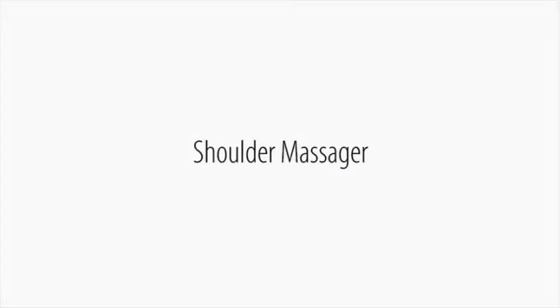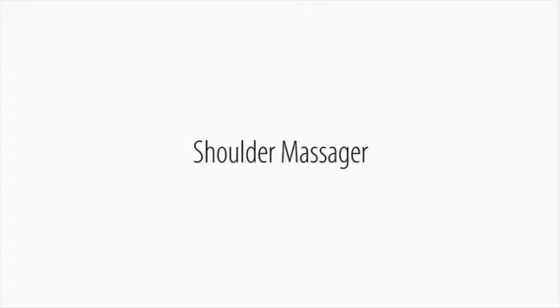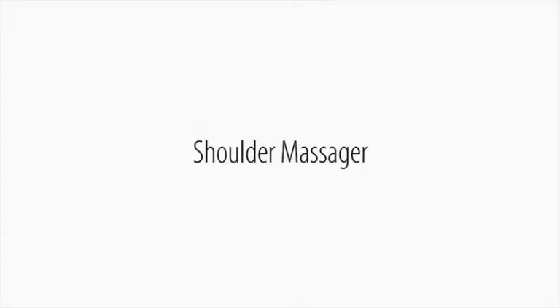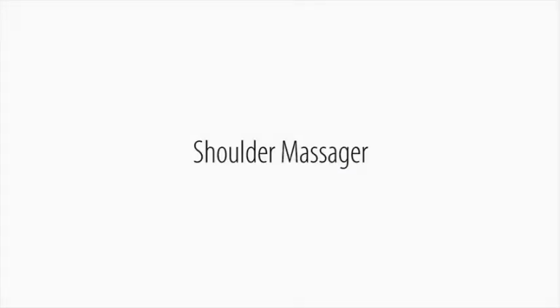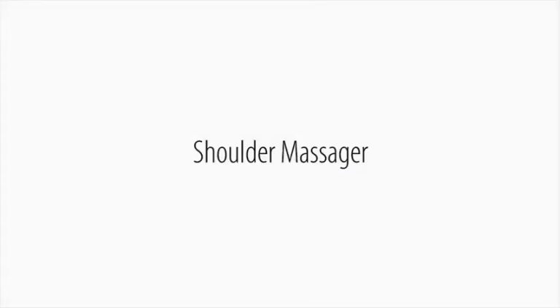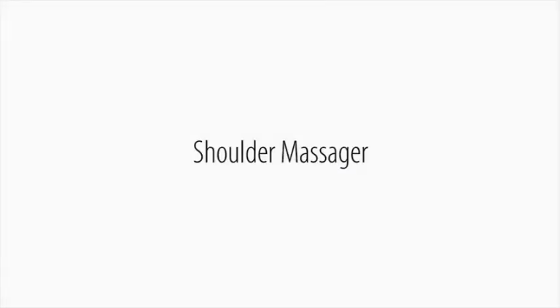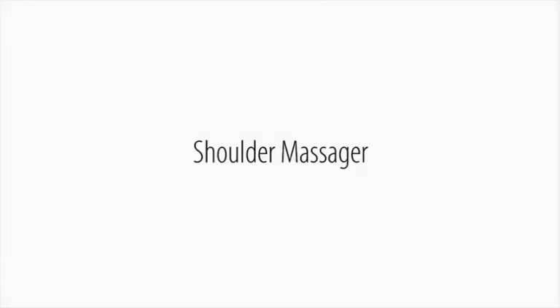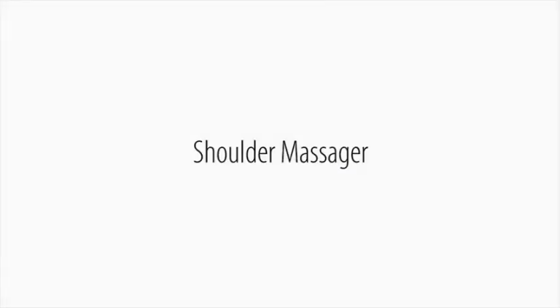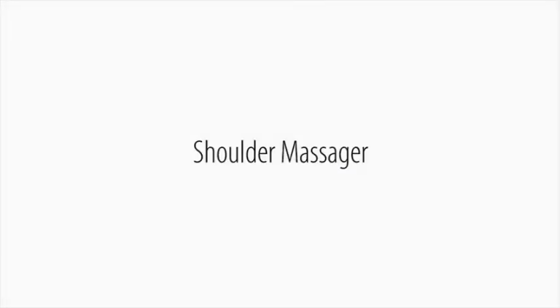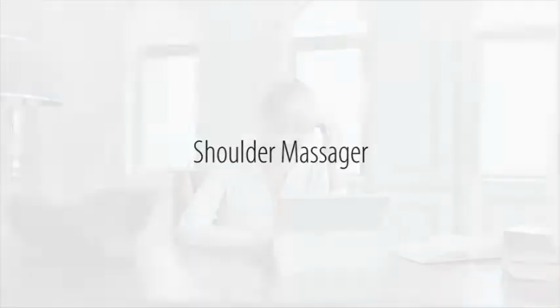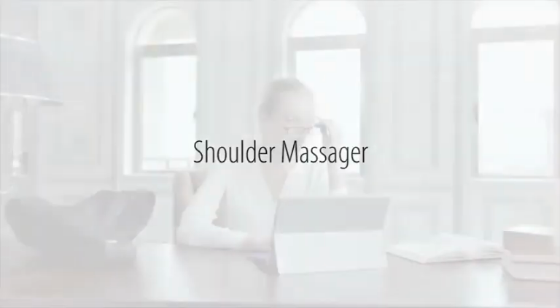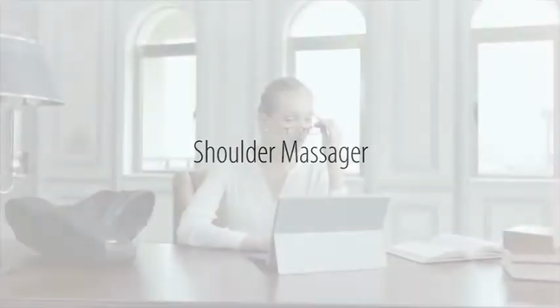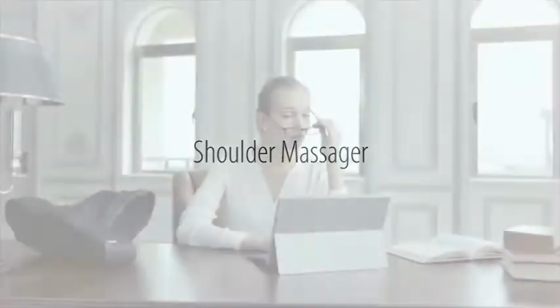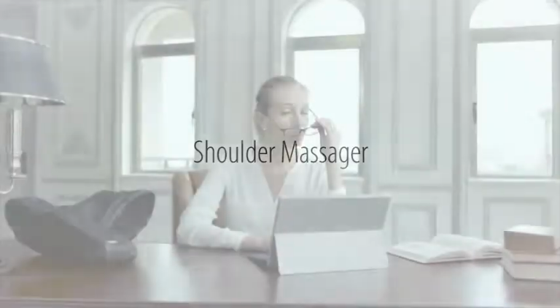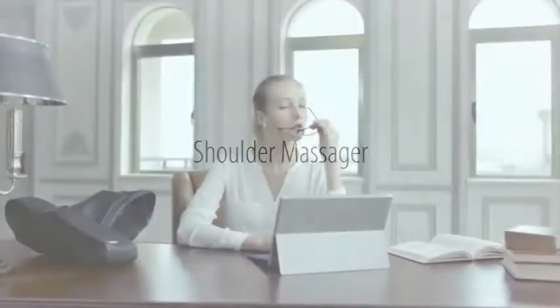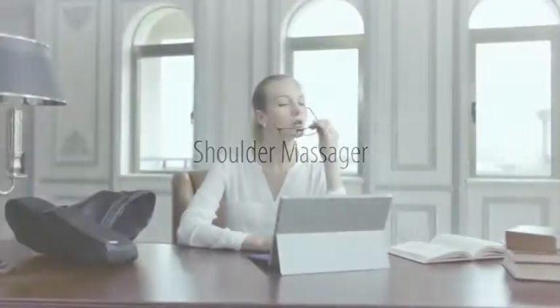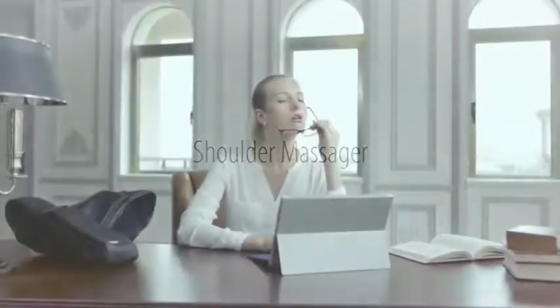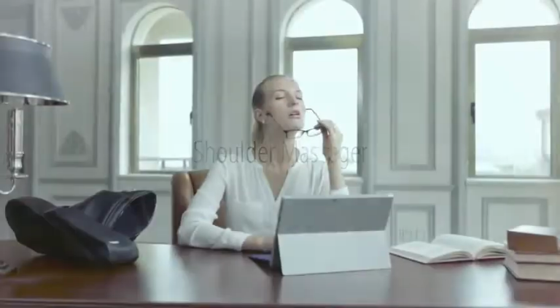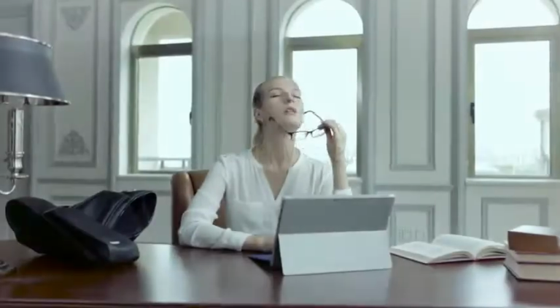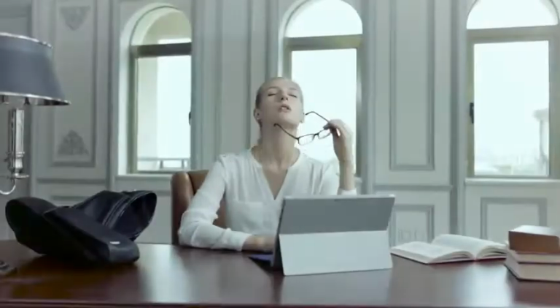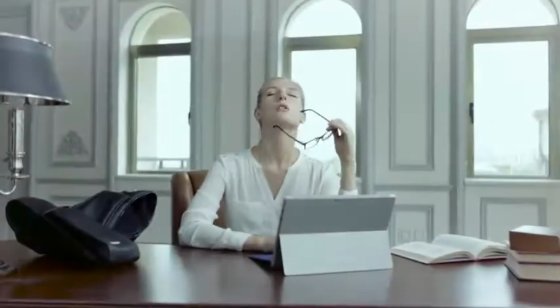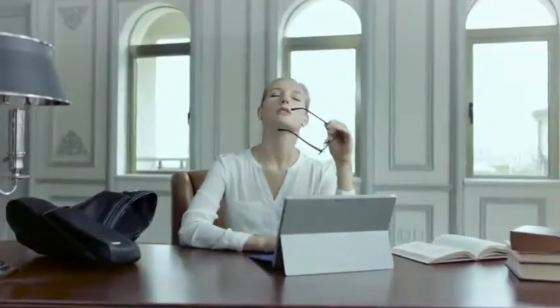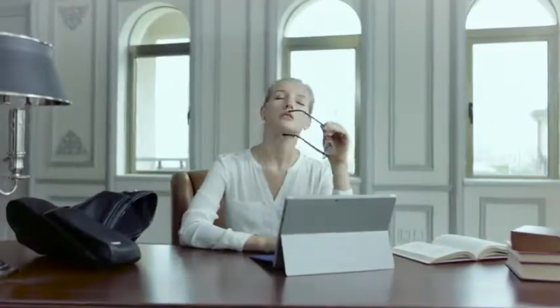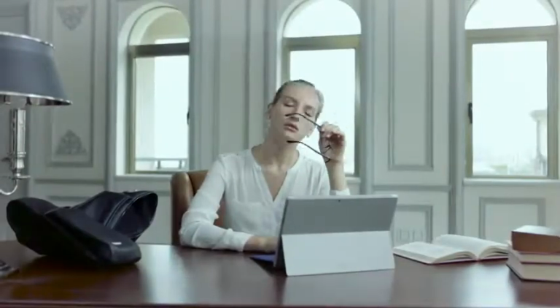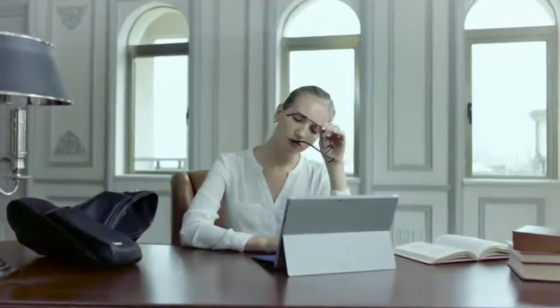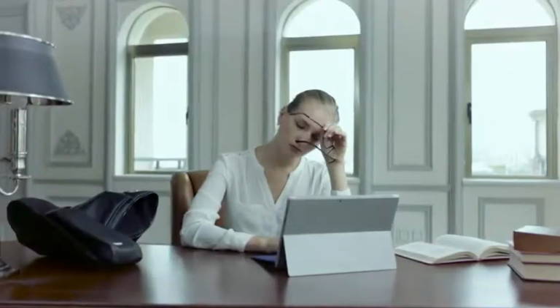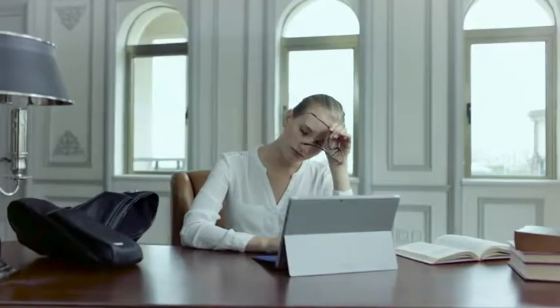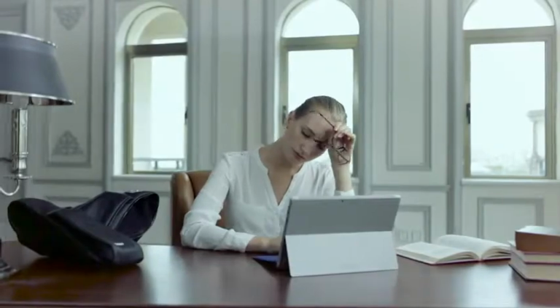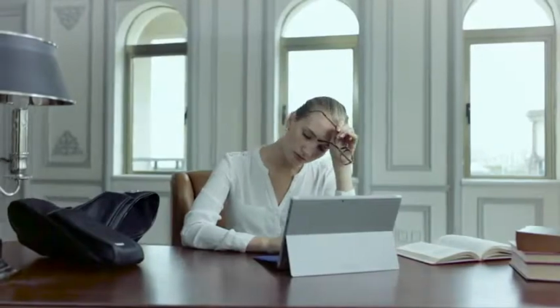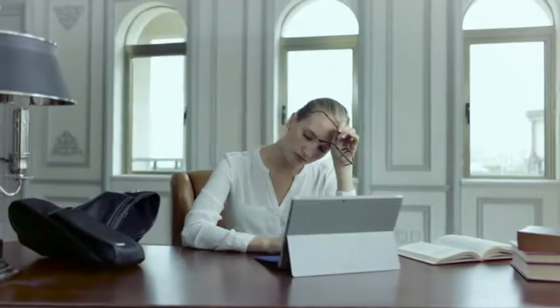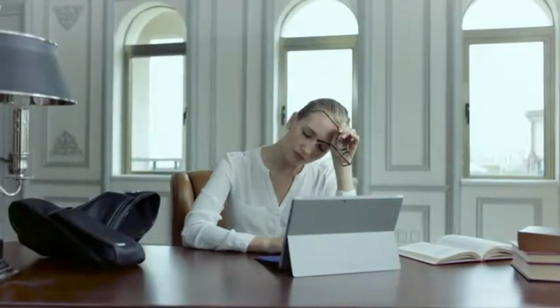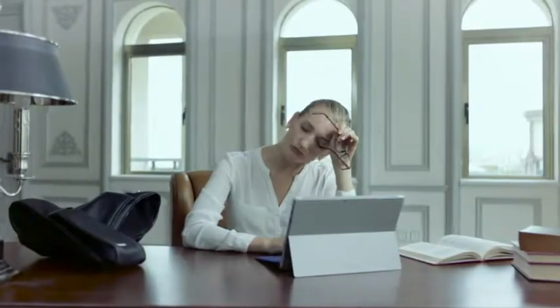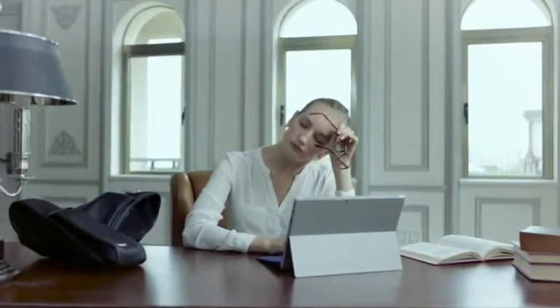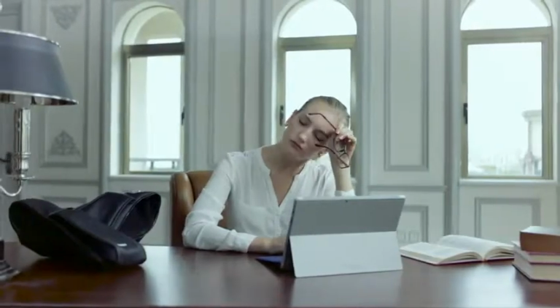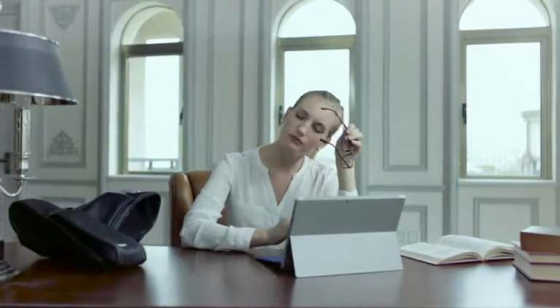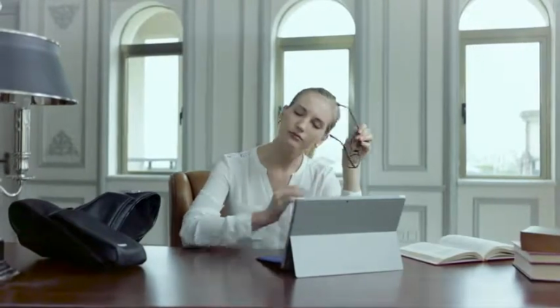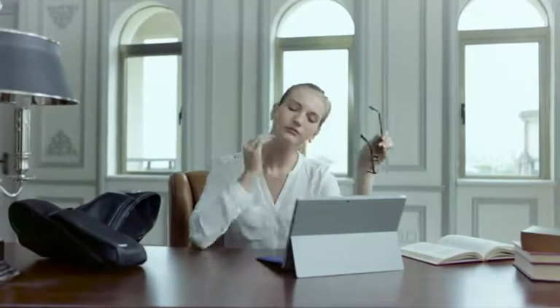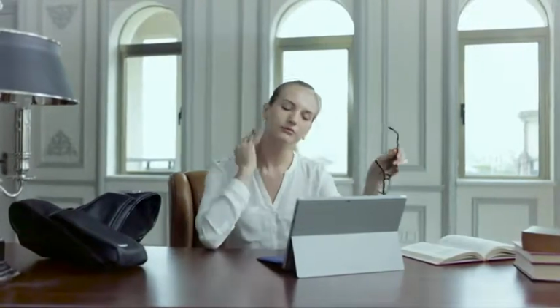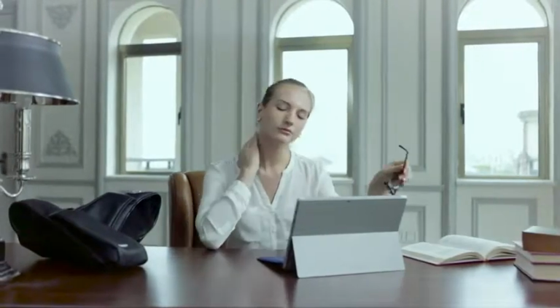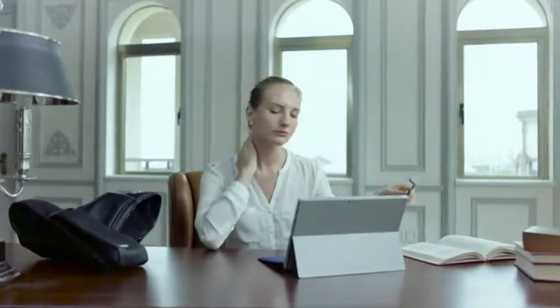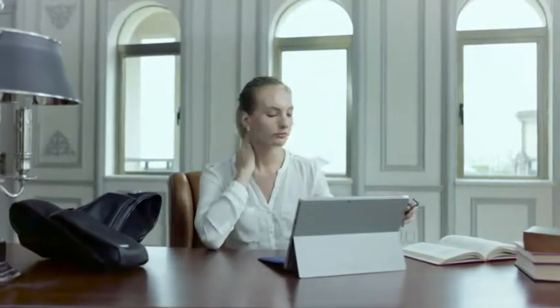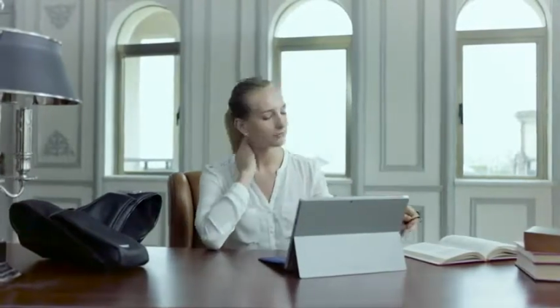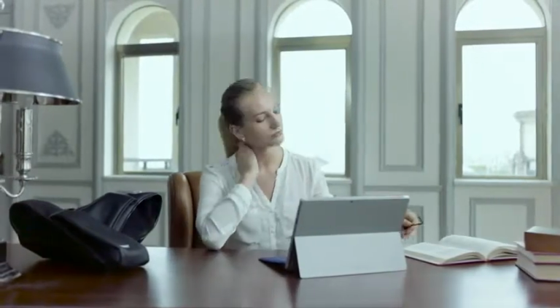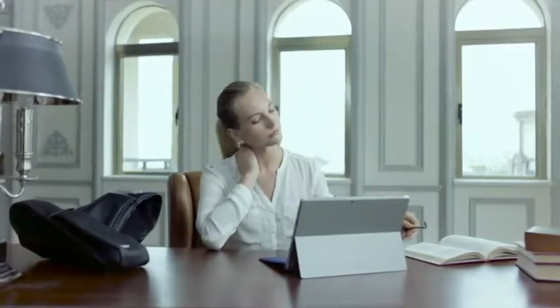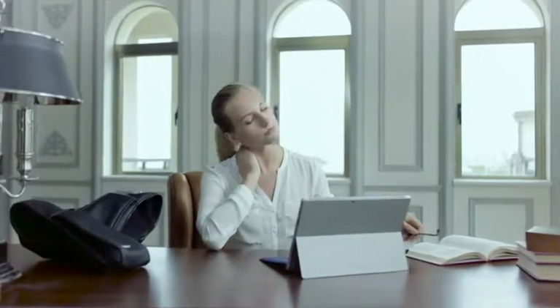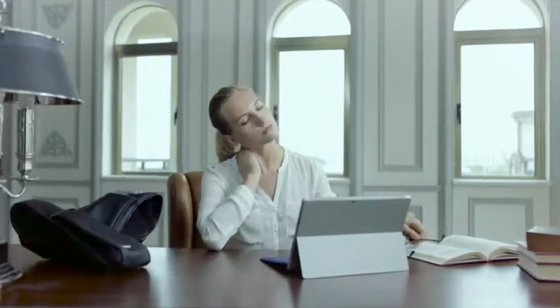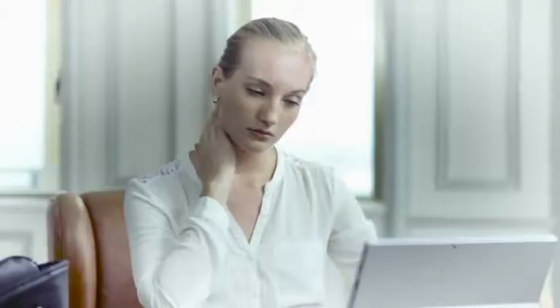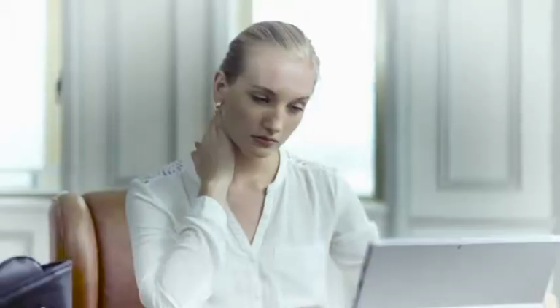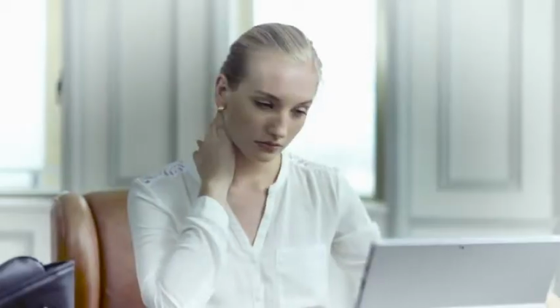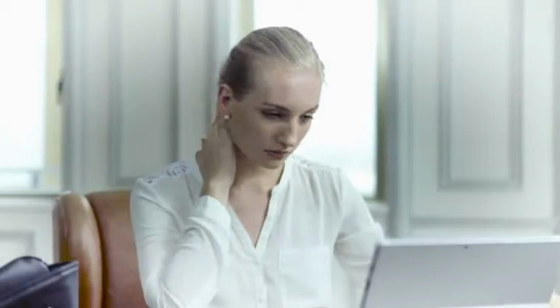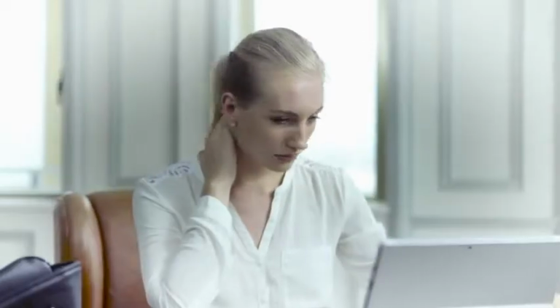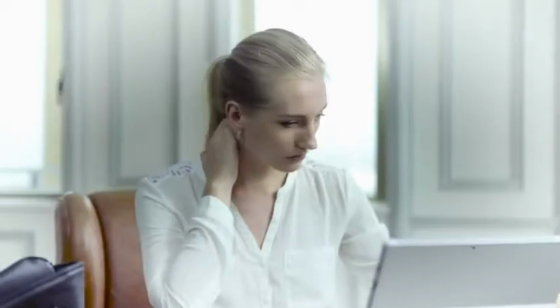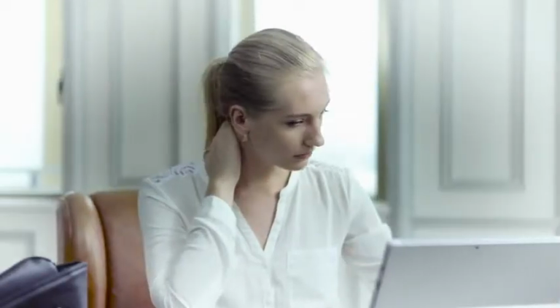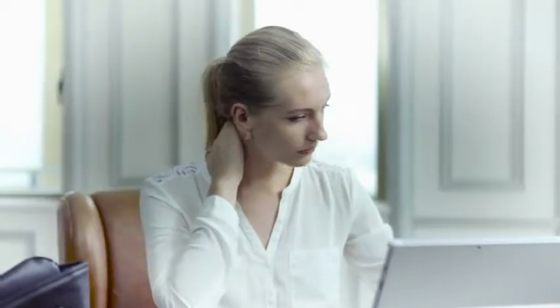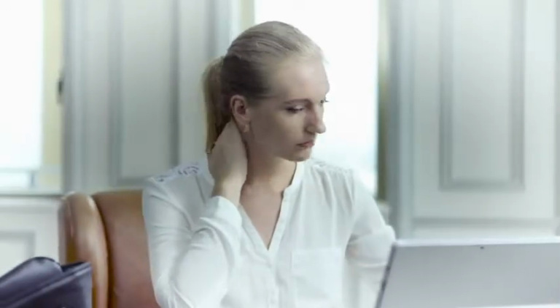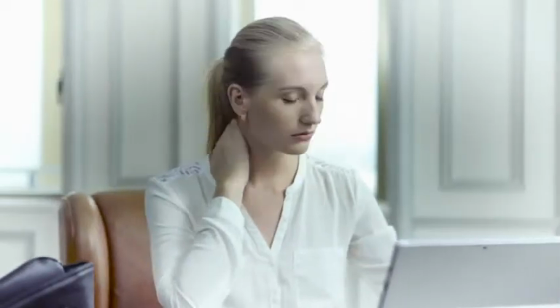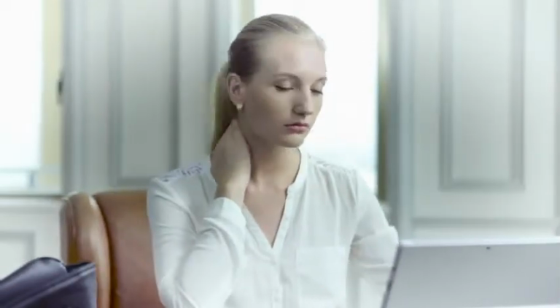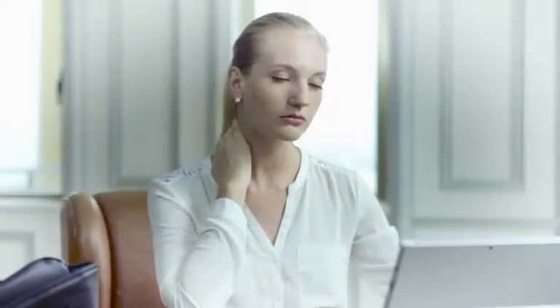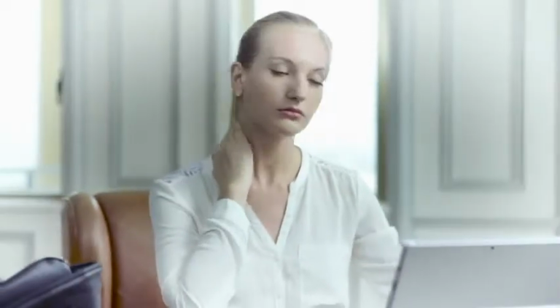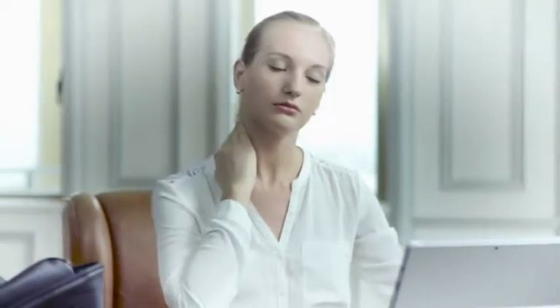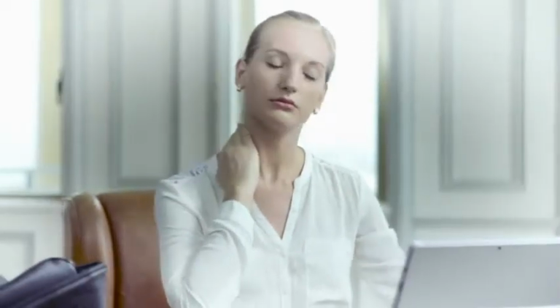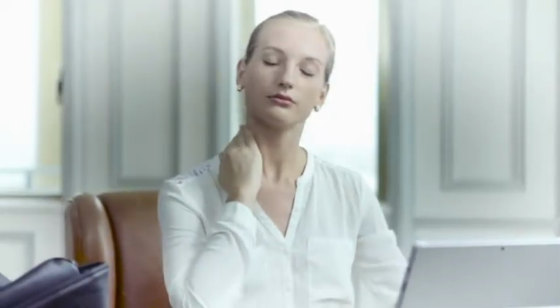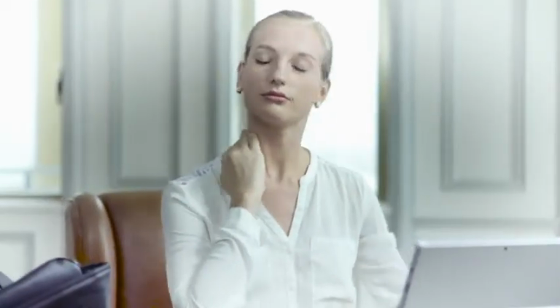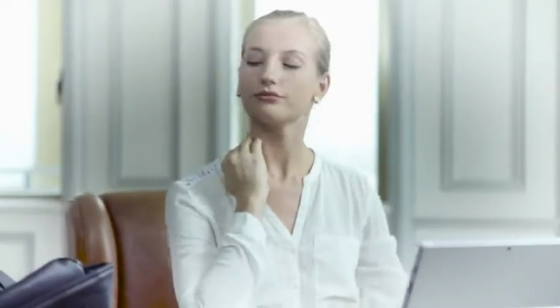Shoulder Massager. Endless work — why not have a relaxed moment?